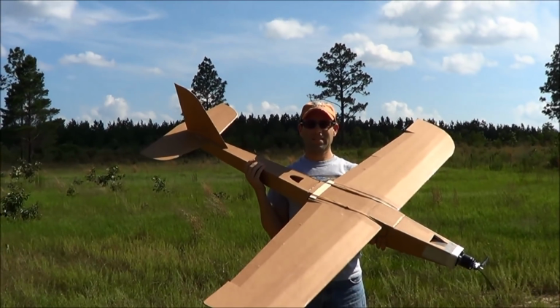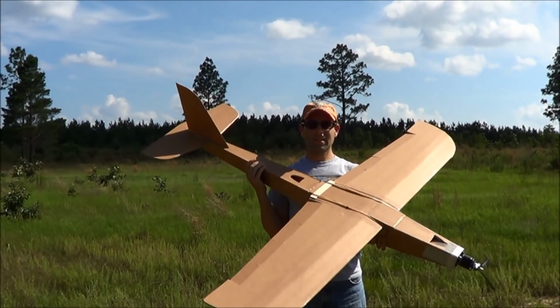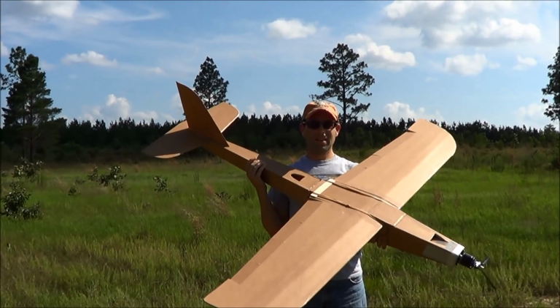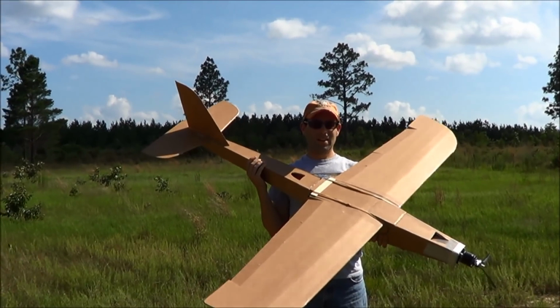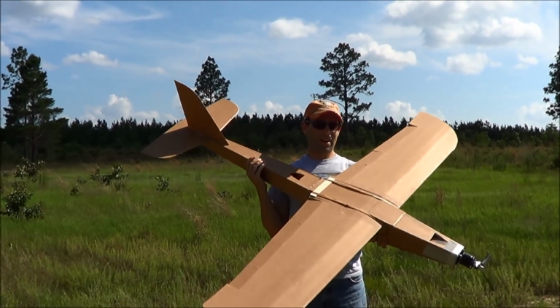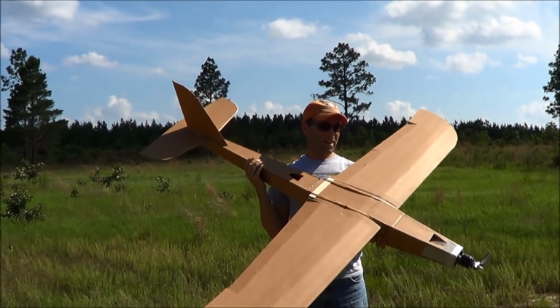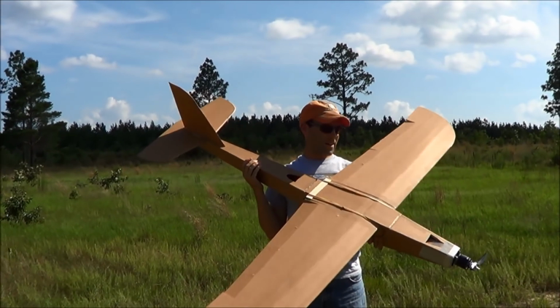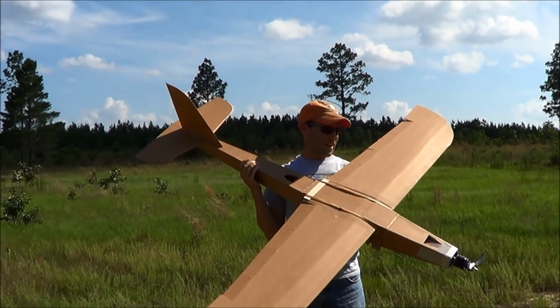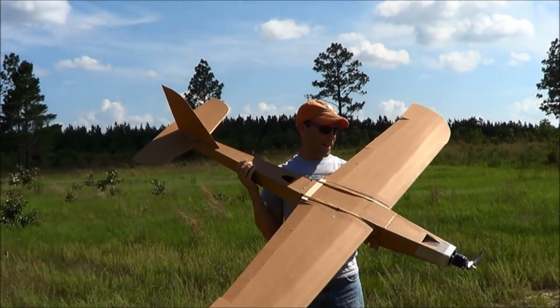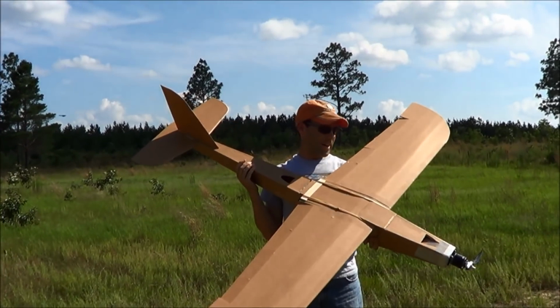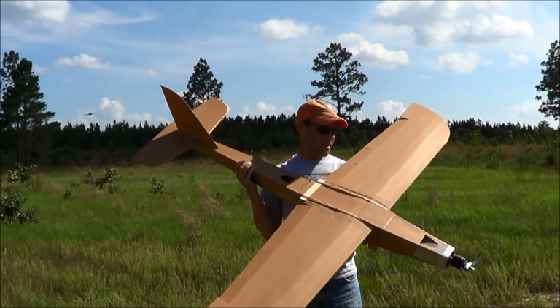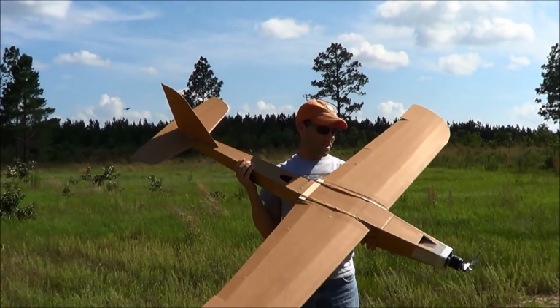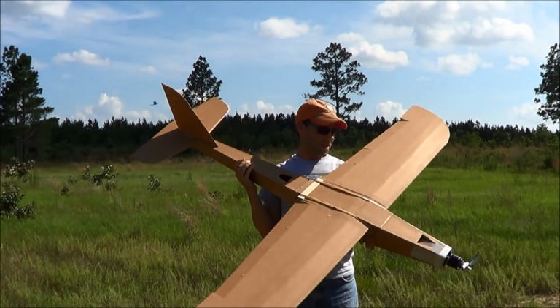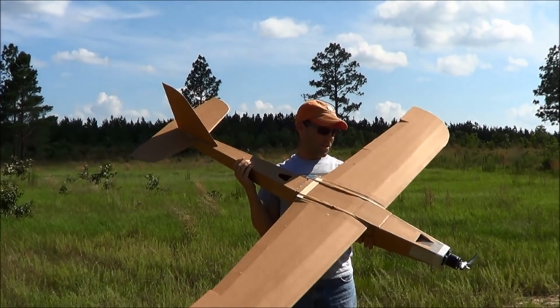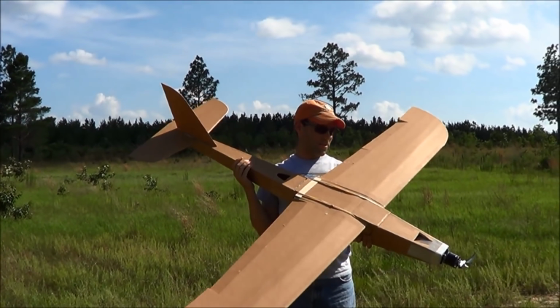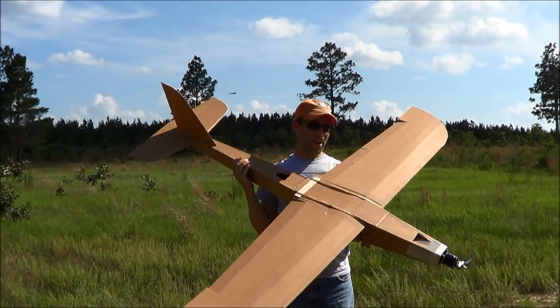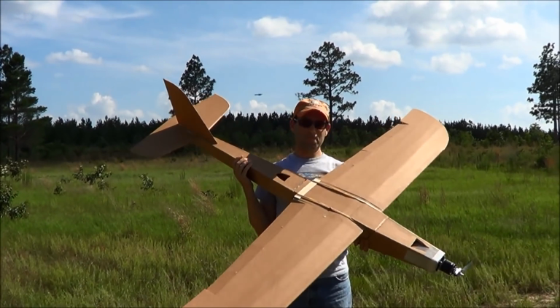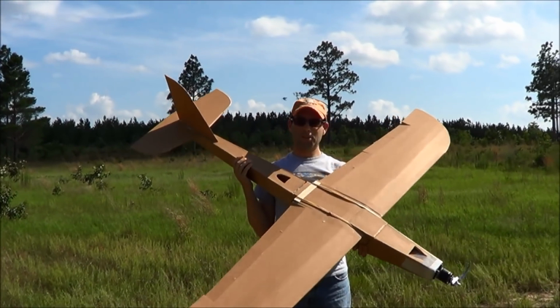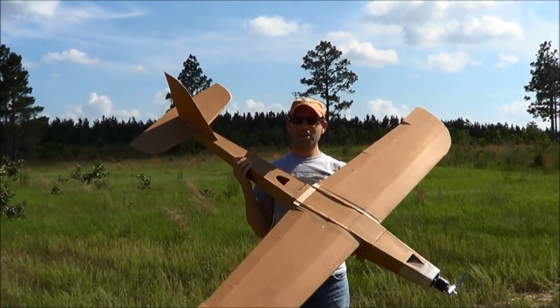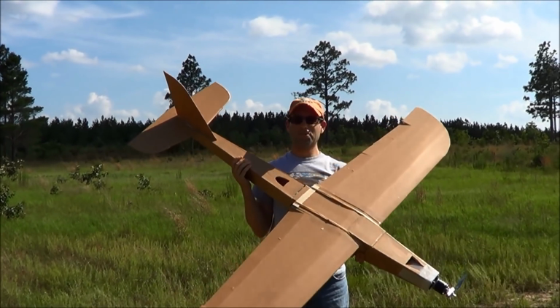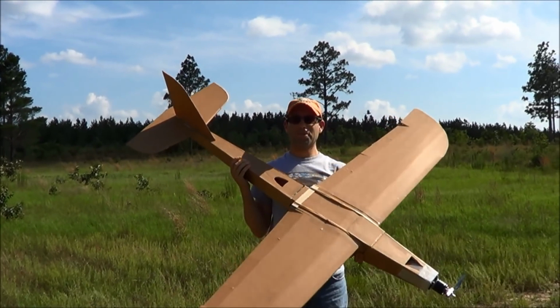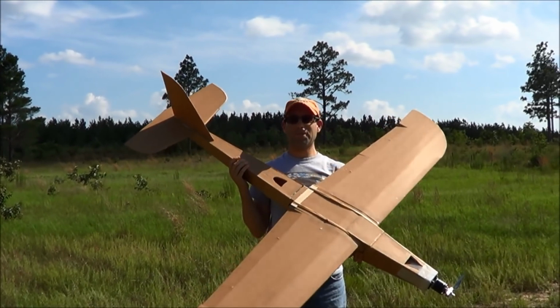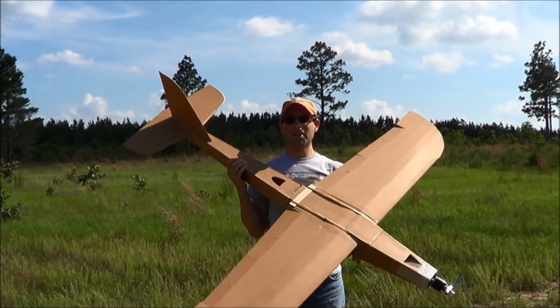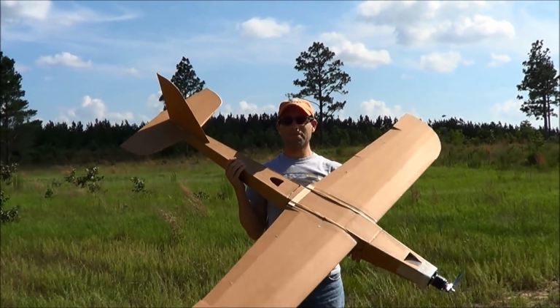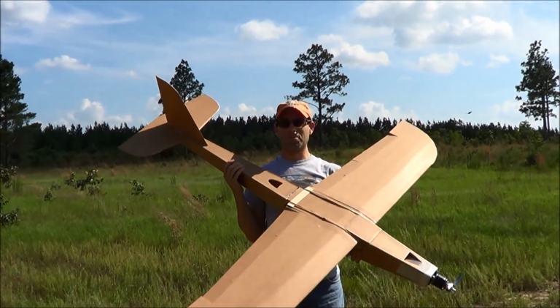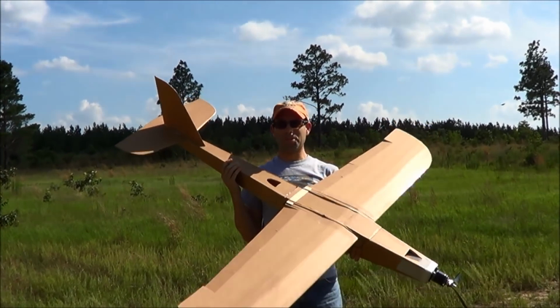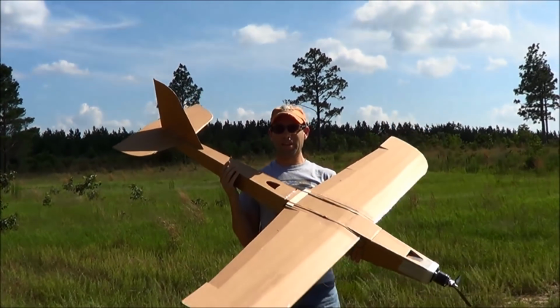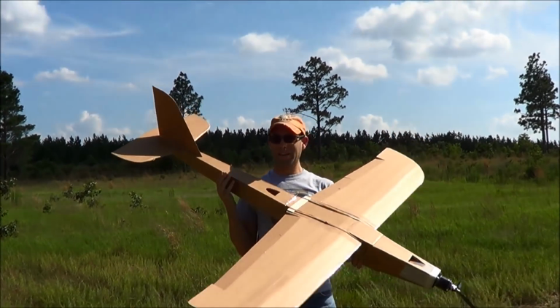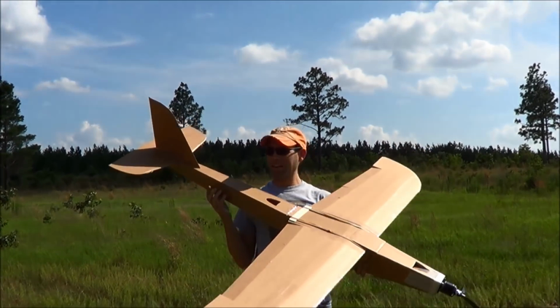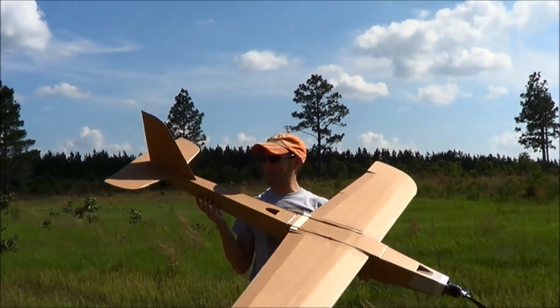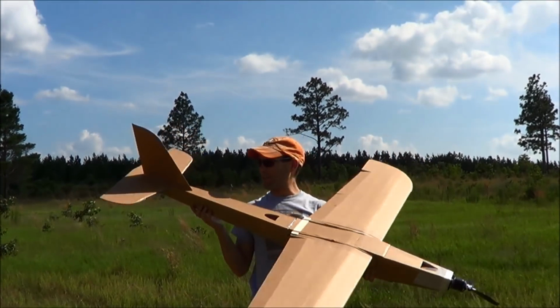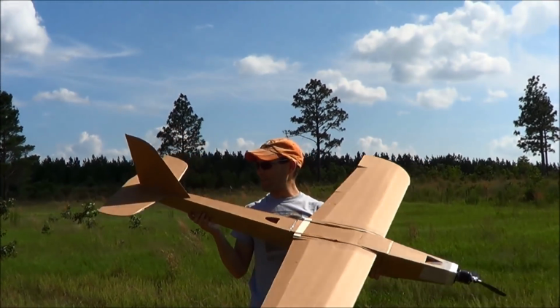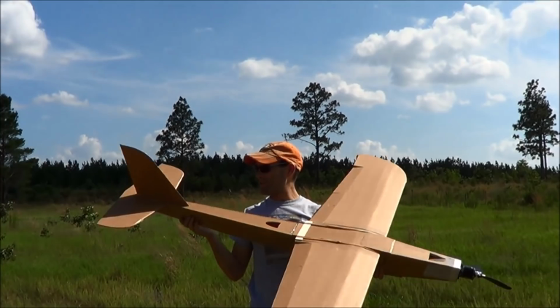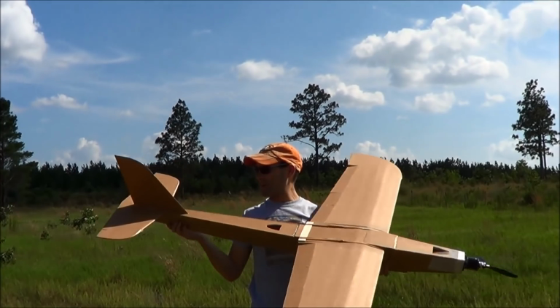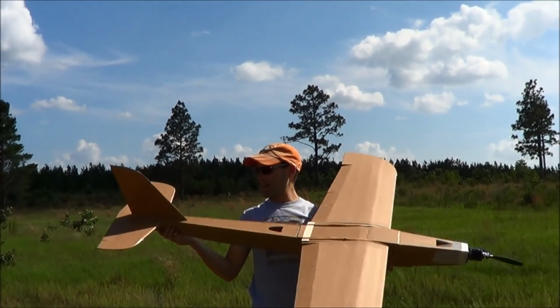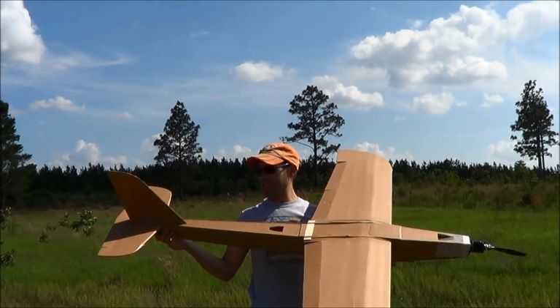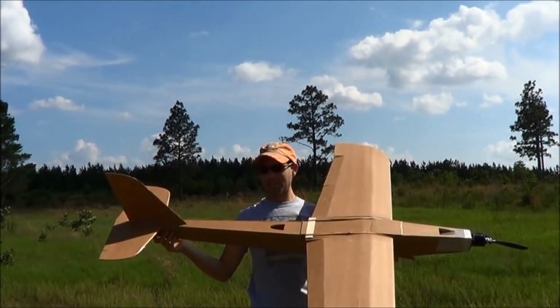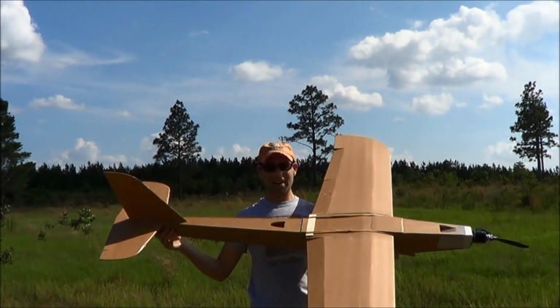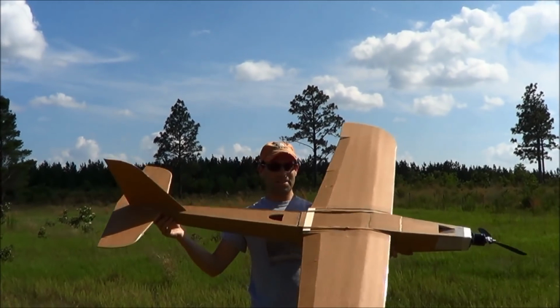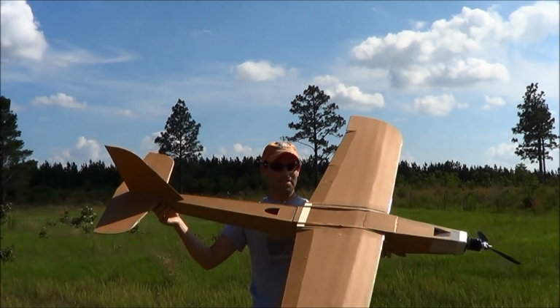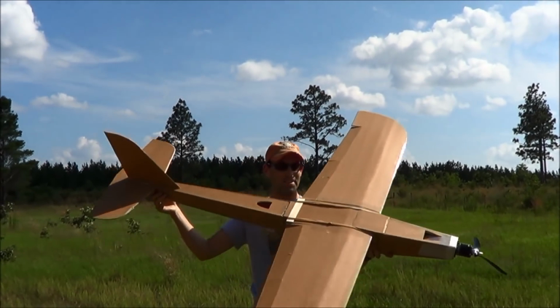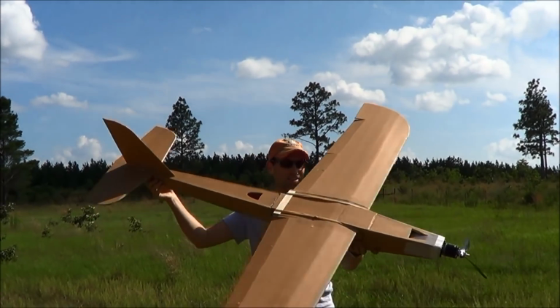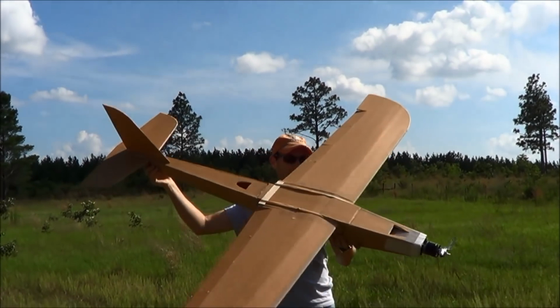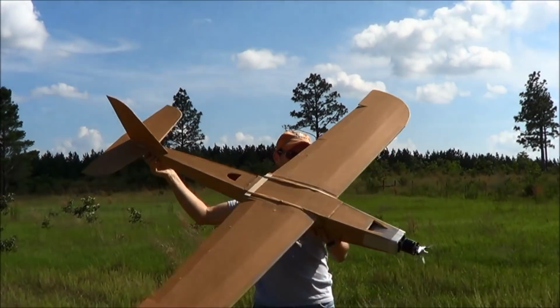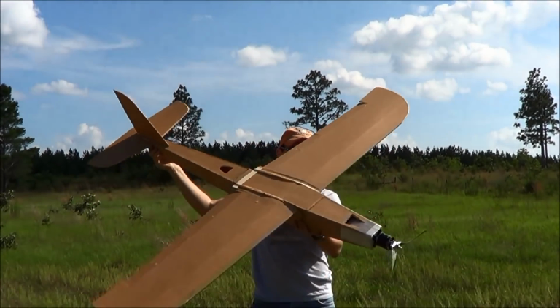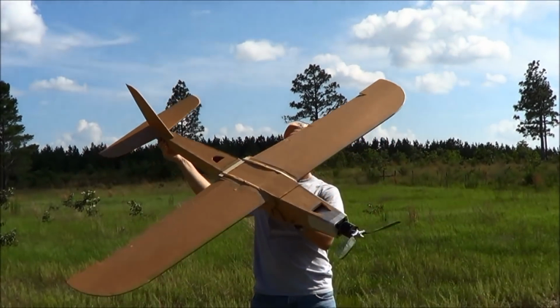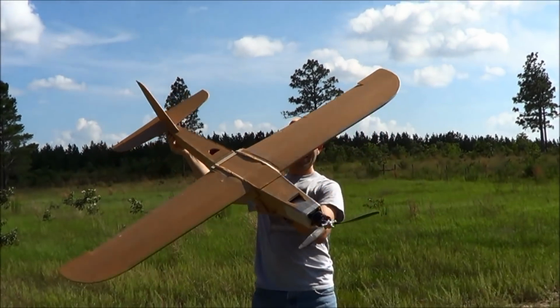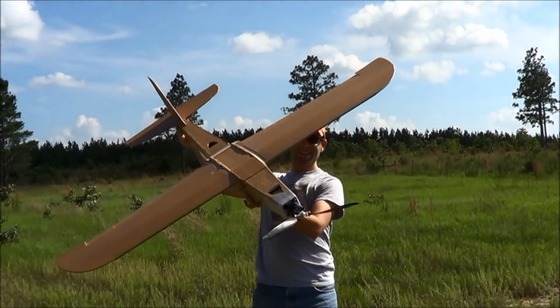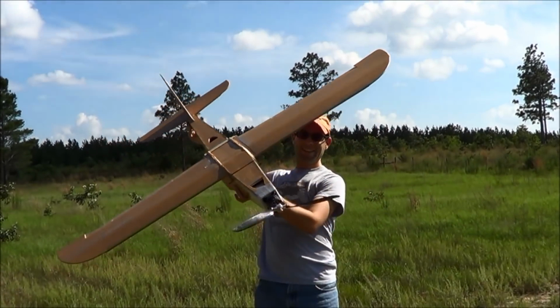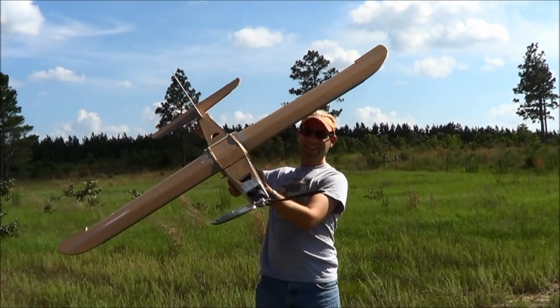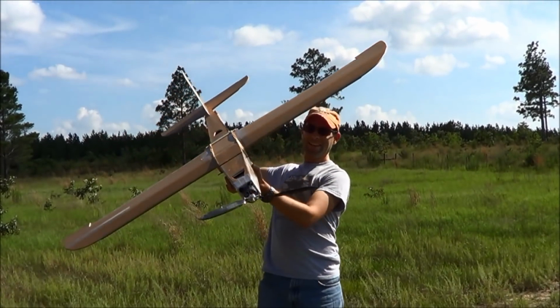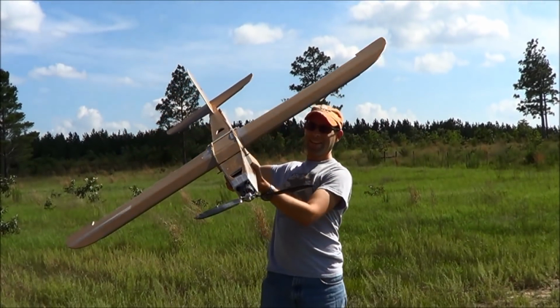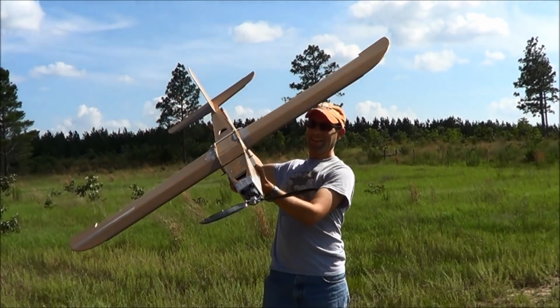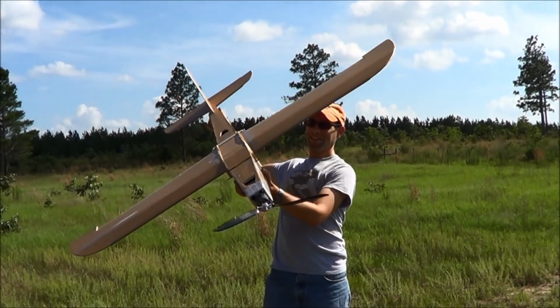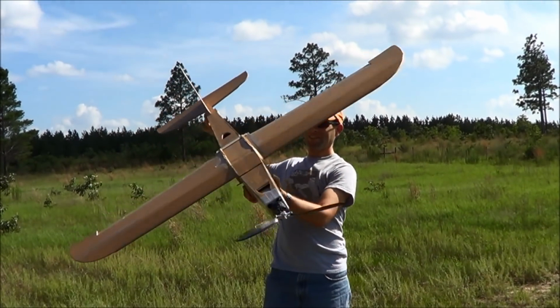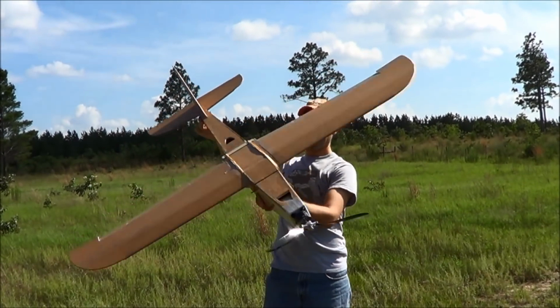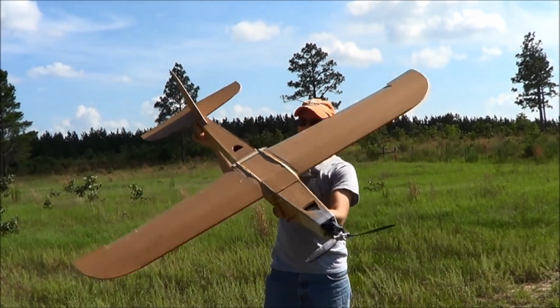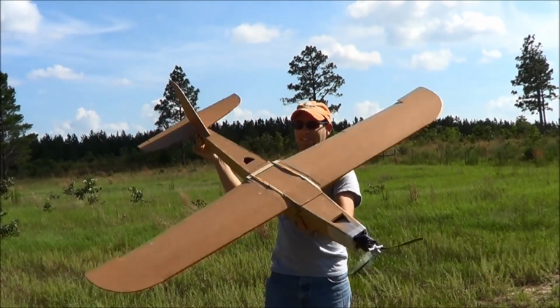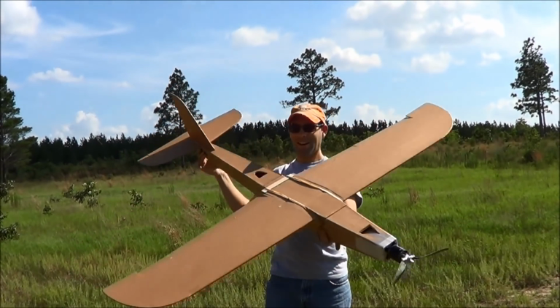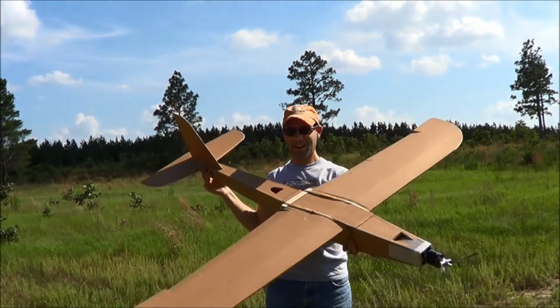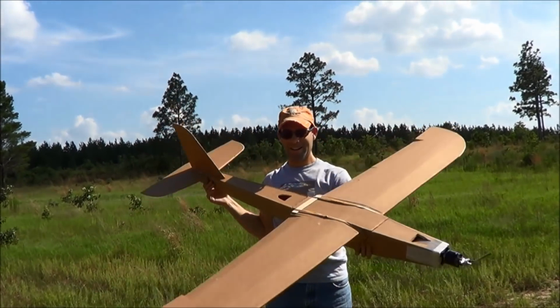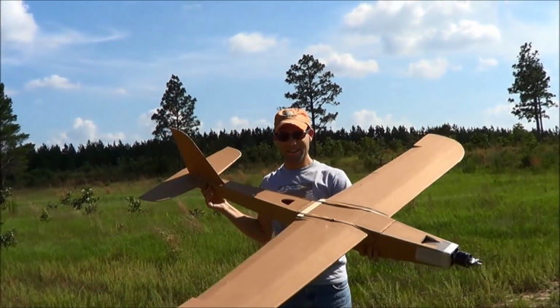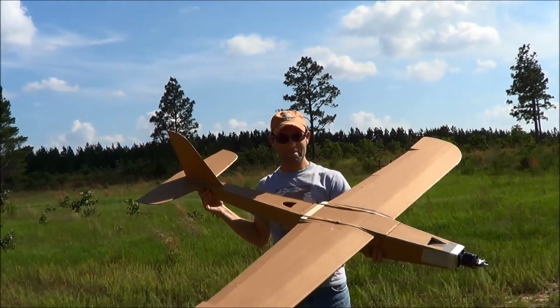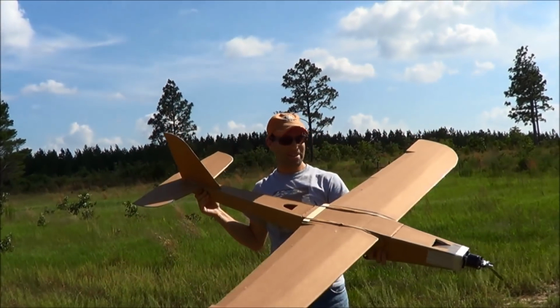I'm Joshua Finn from J&H Aerospace, and this is the Hot Demon.